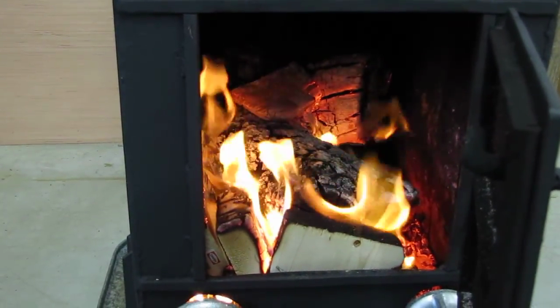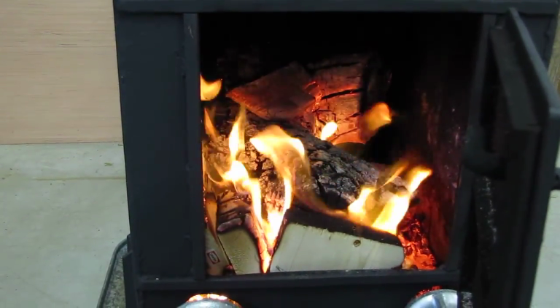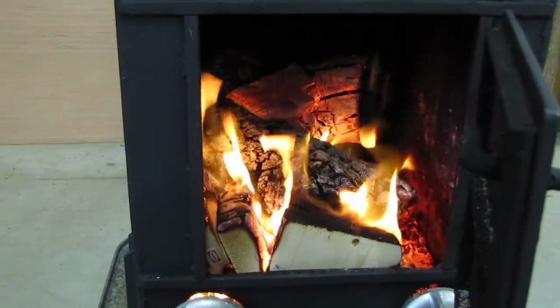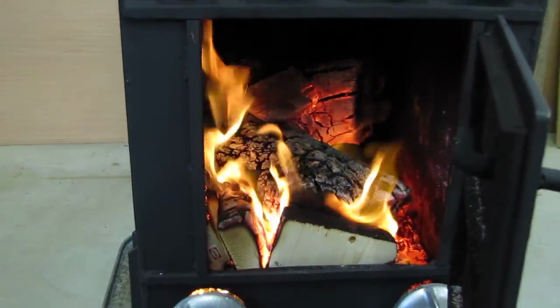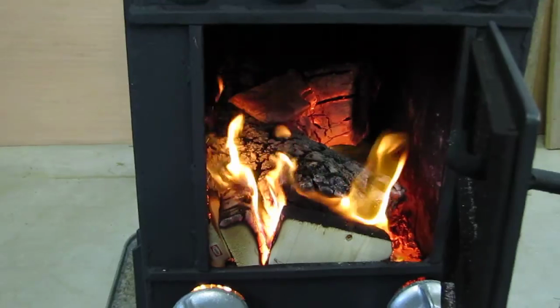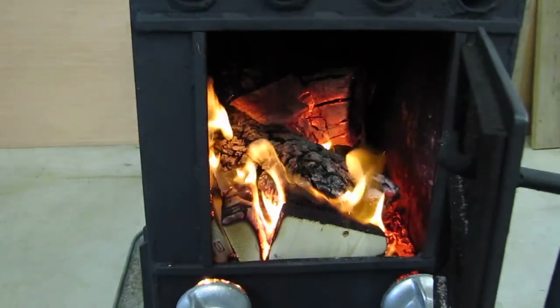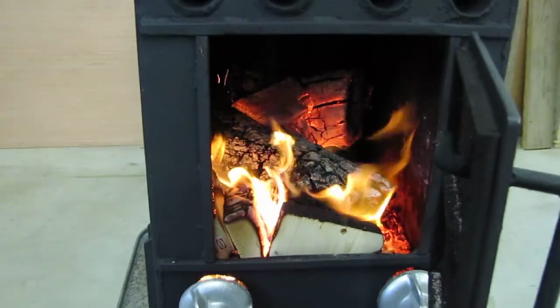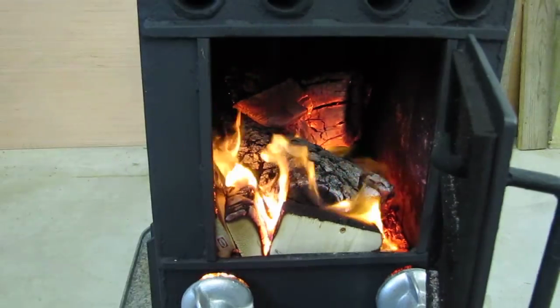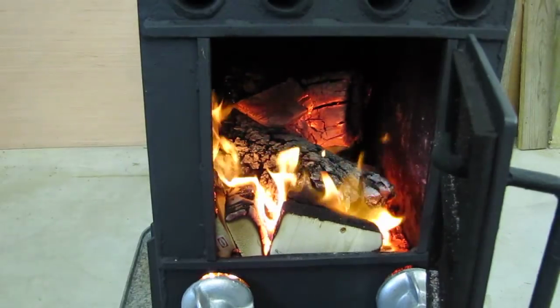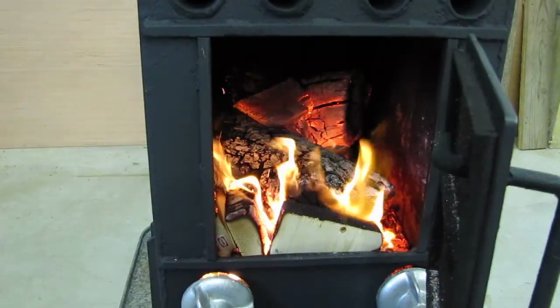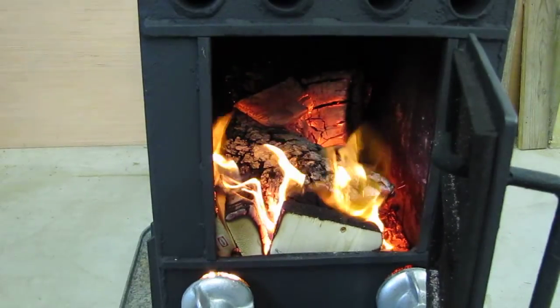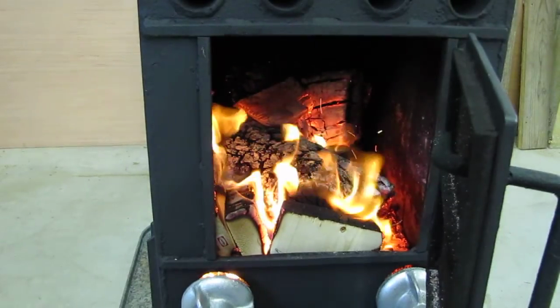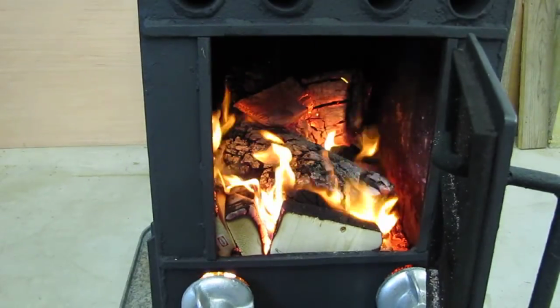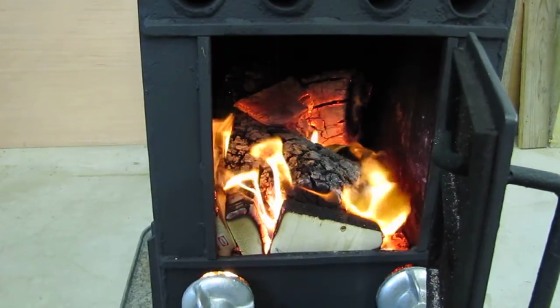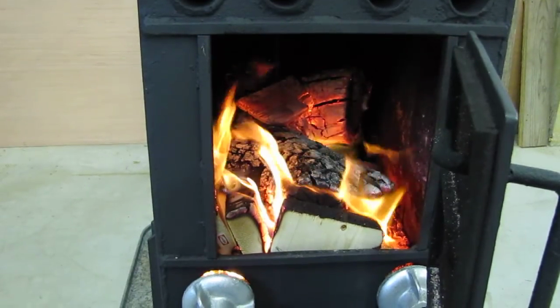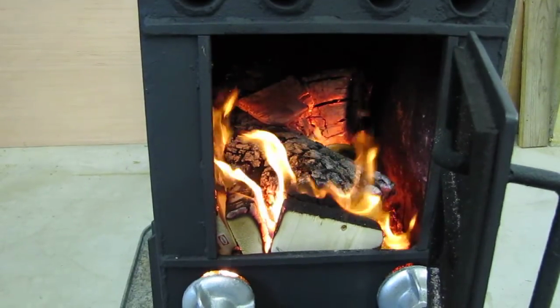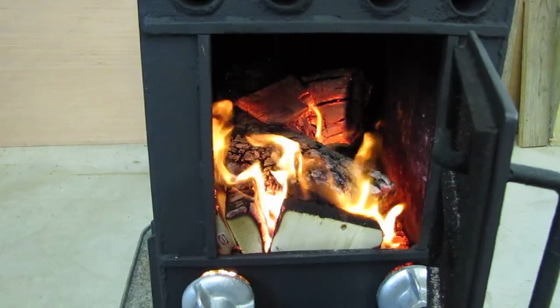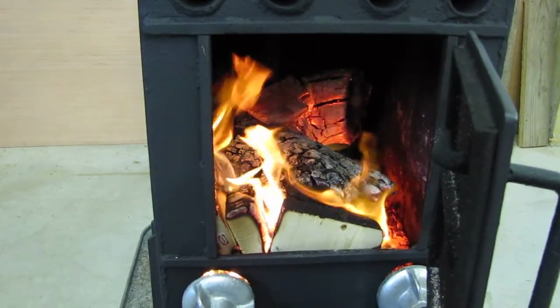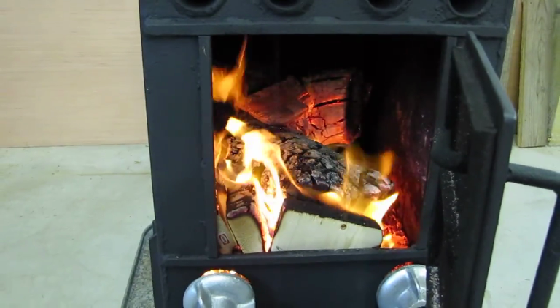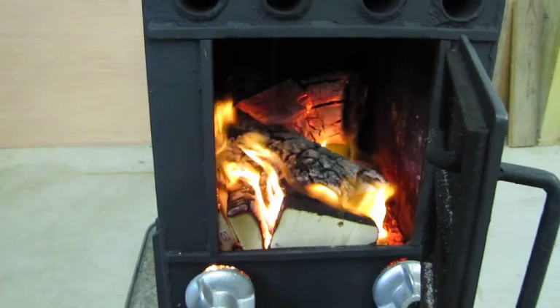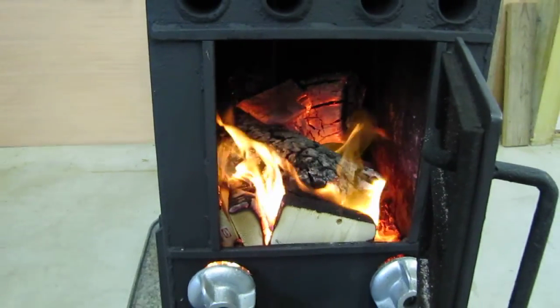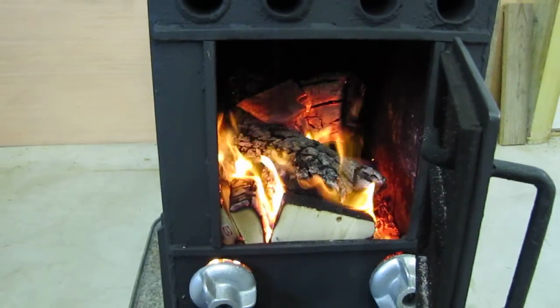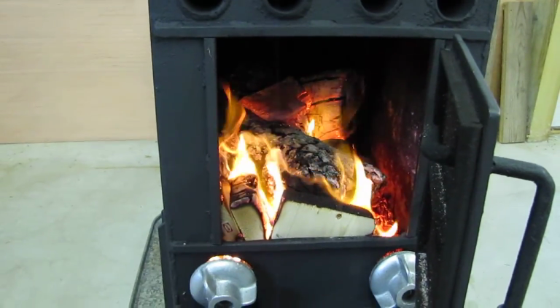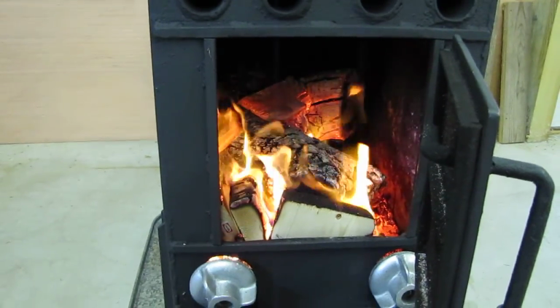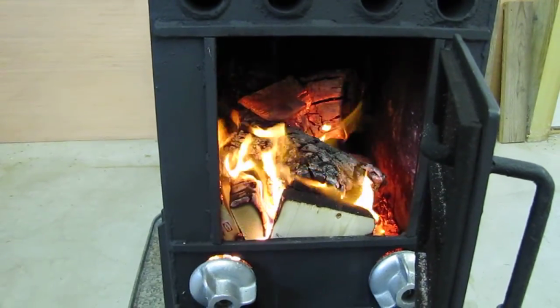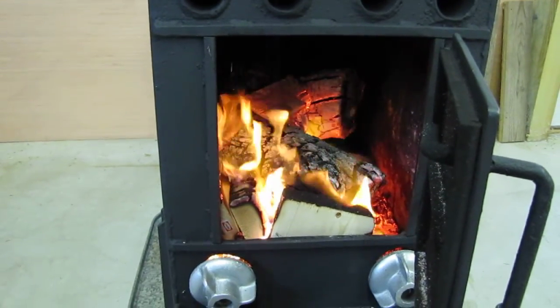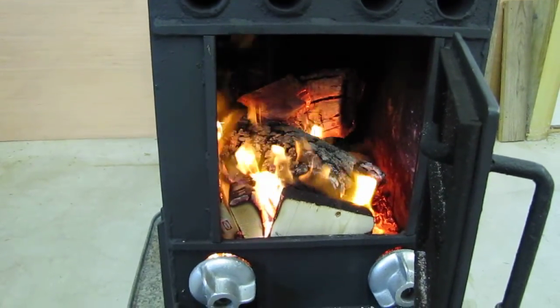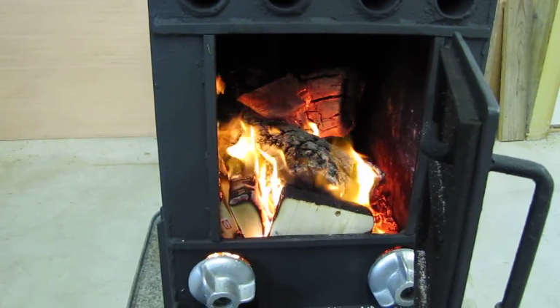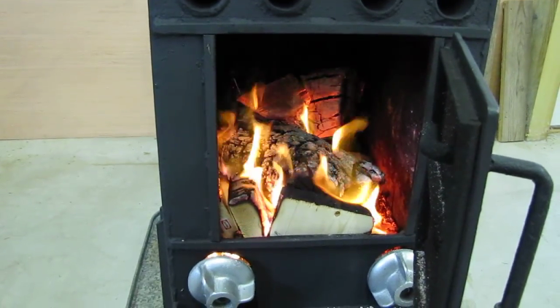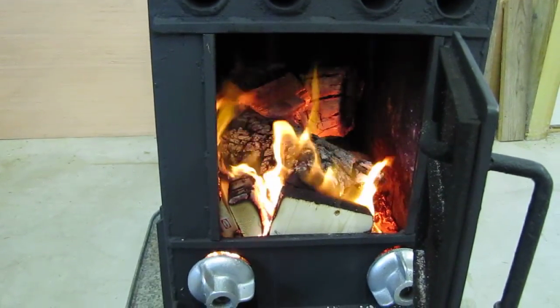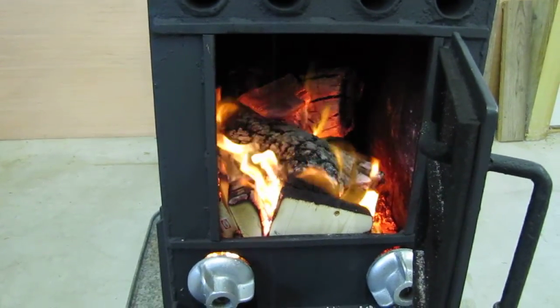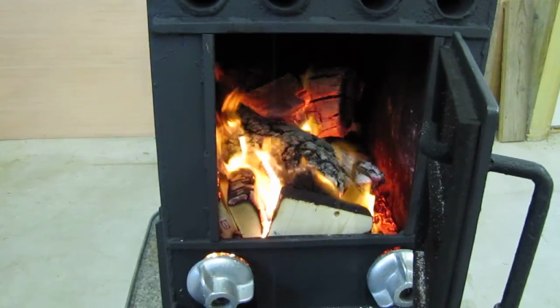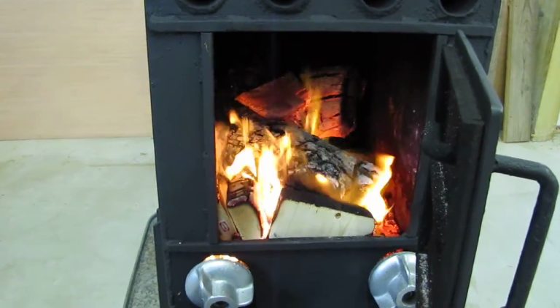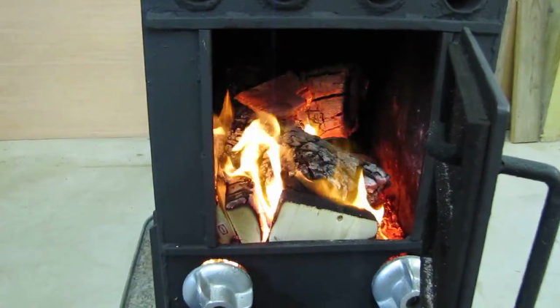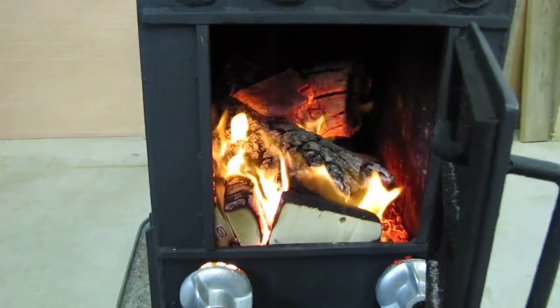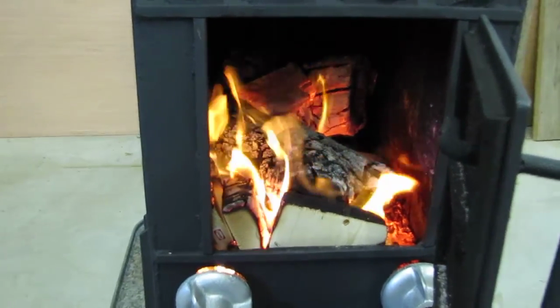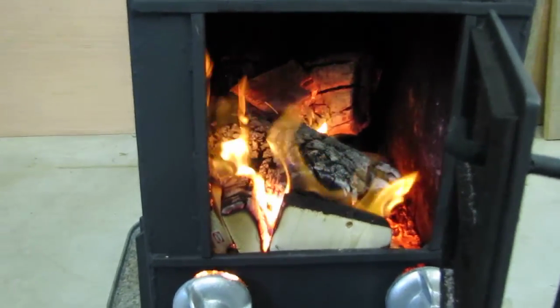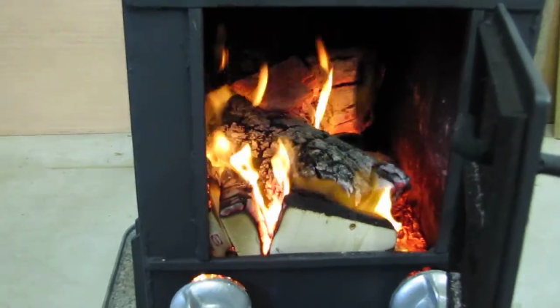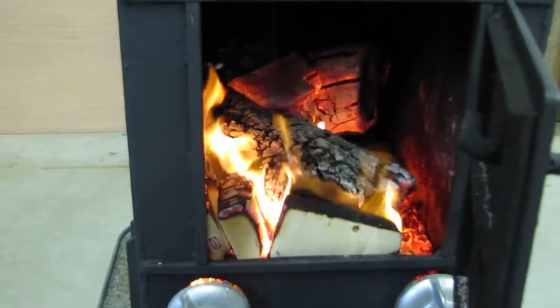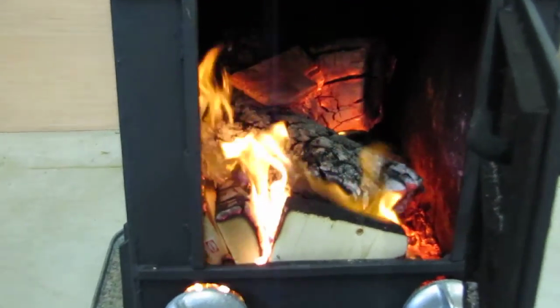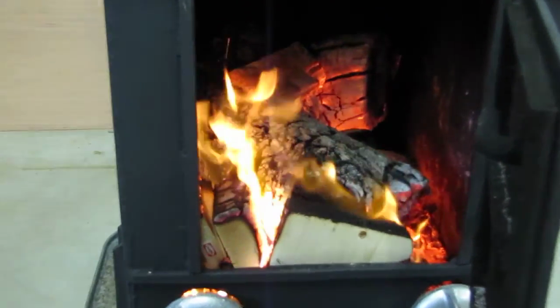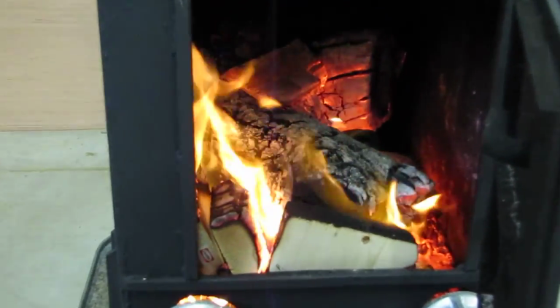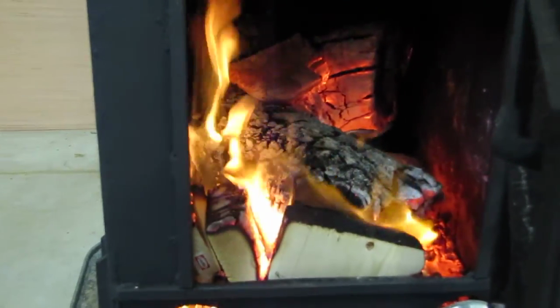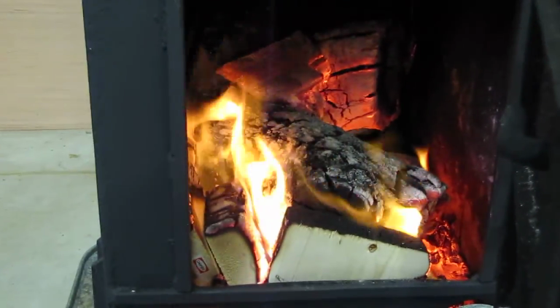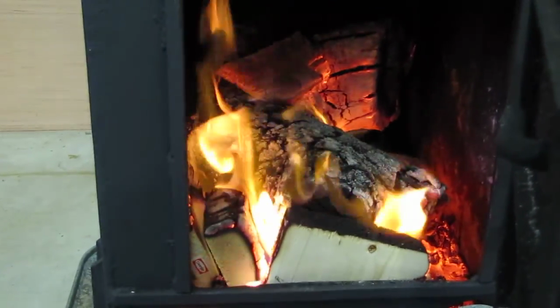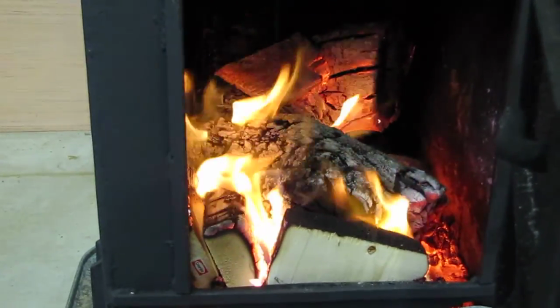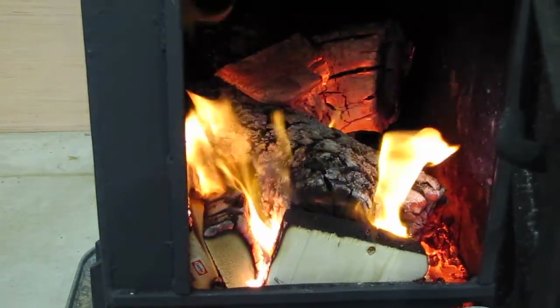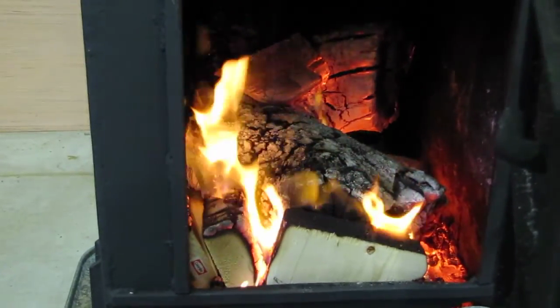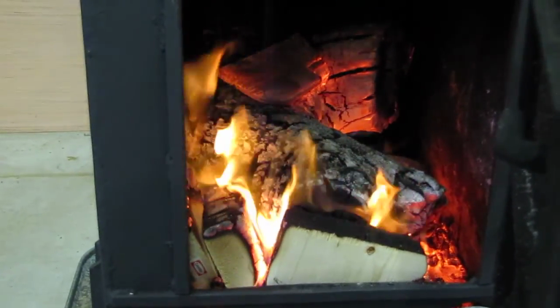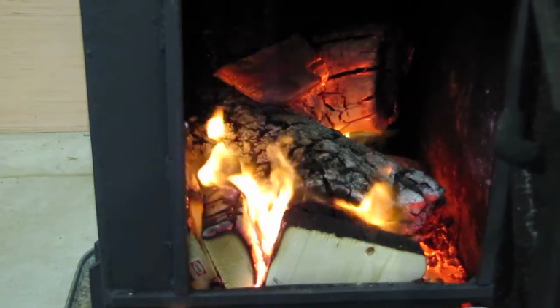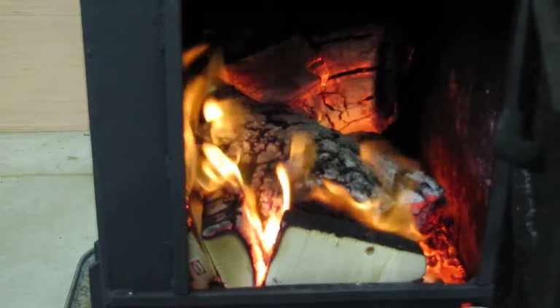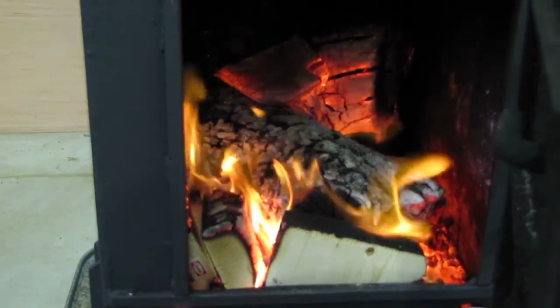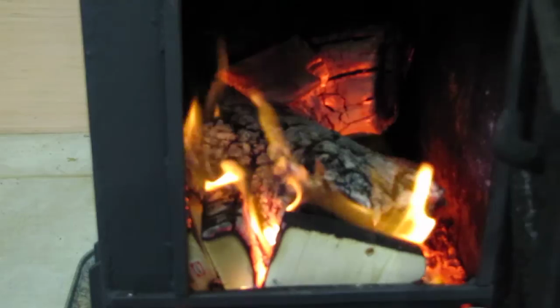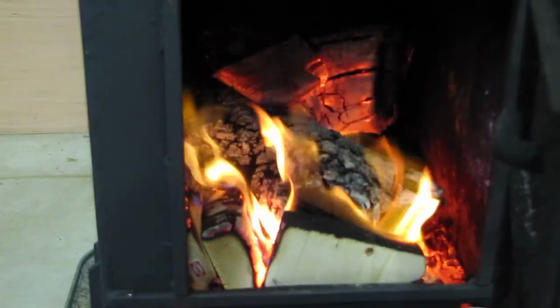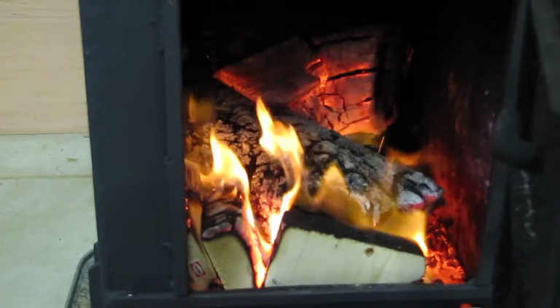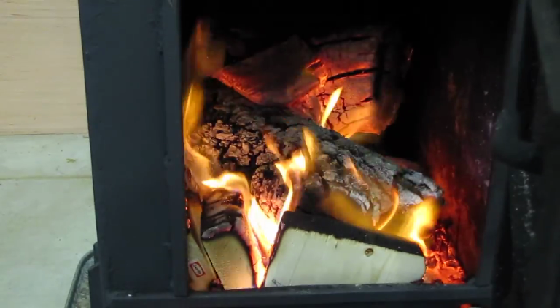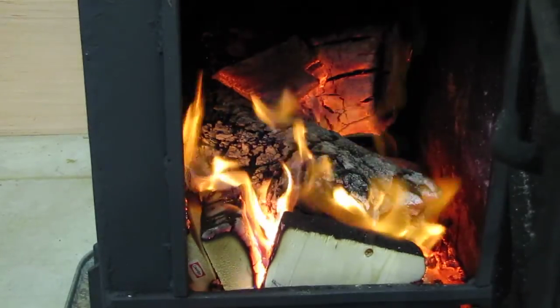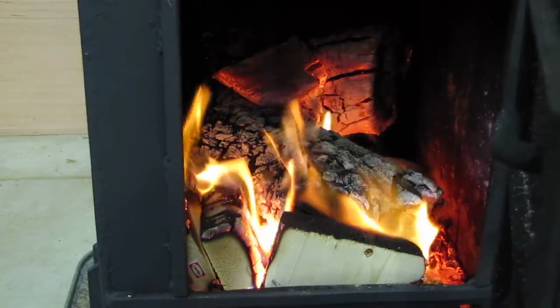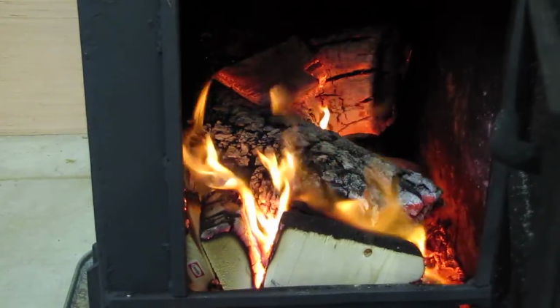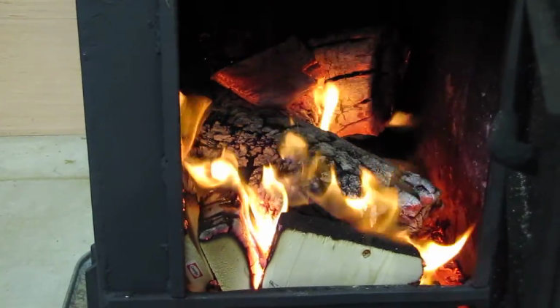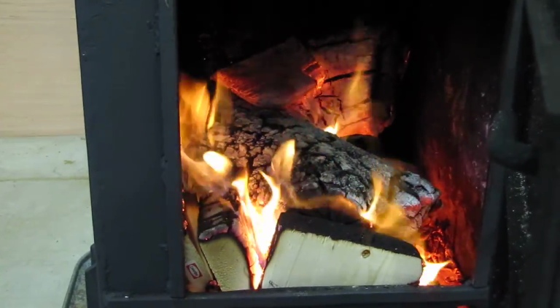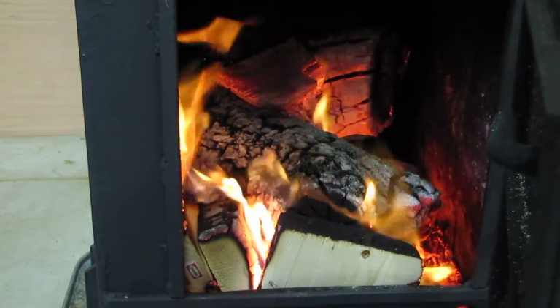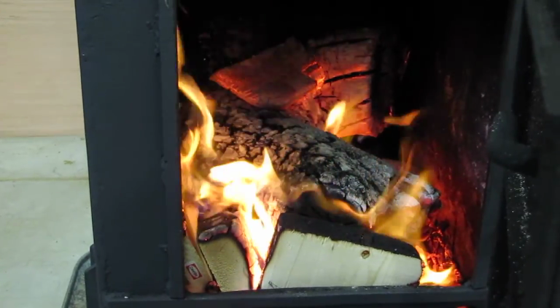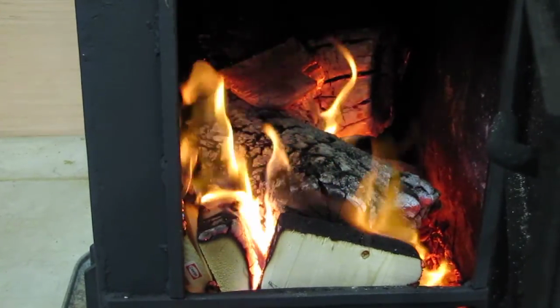Cut over the summer of dead maple. Probably ain't the best wood, but hey, let's keep them warm.